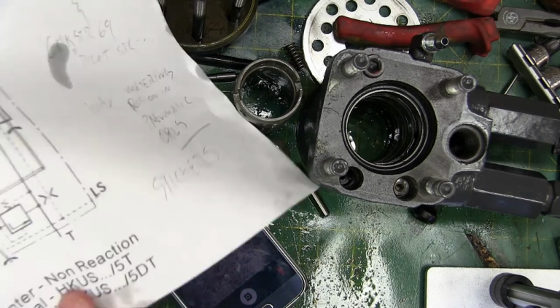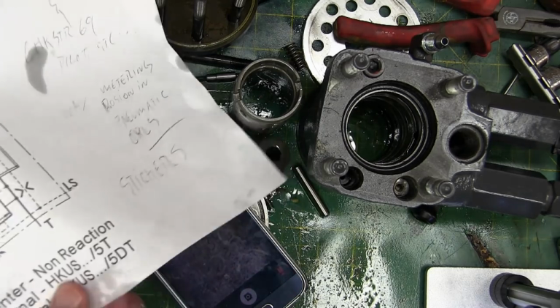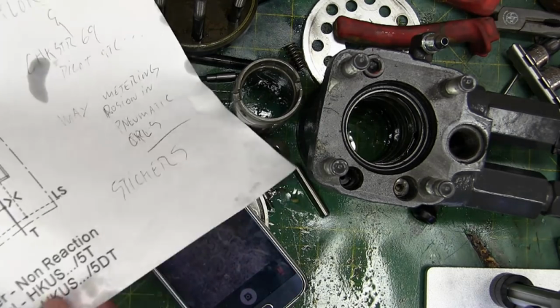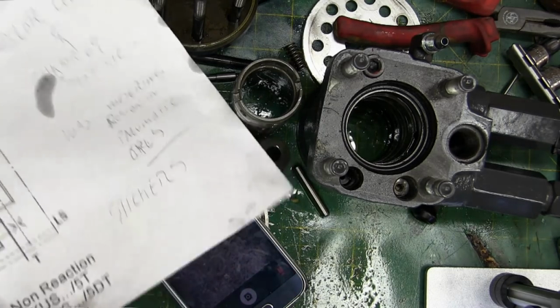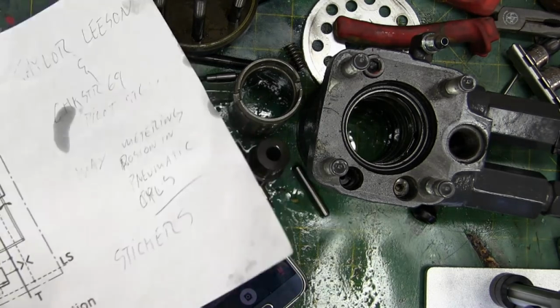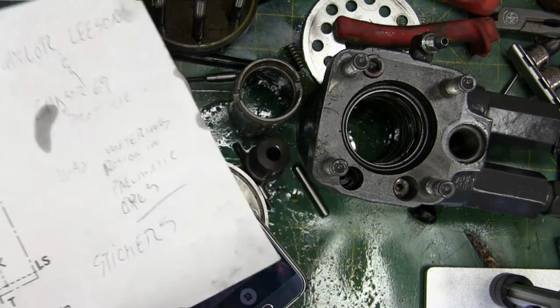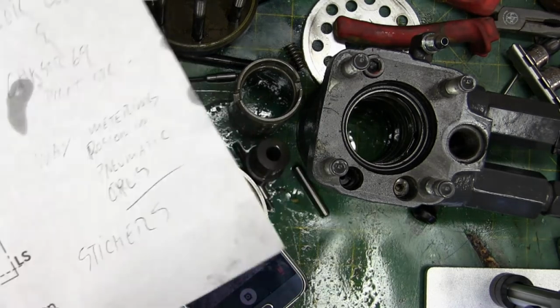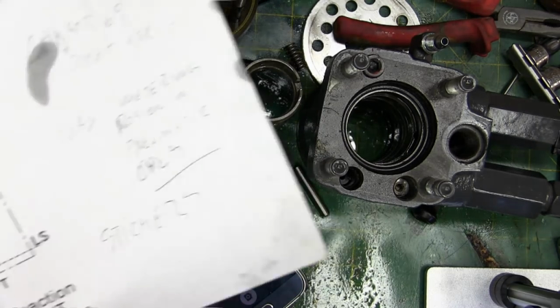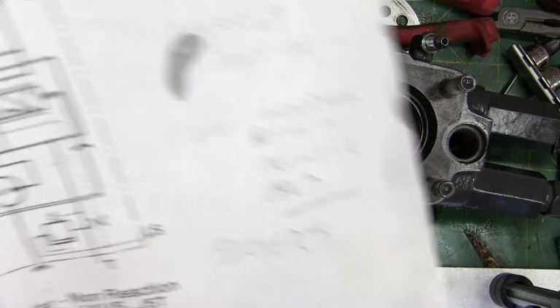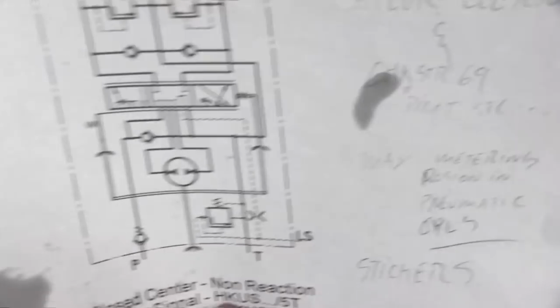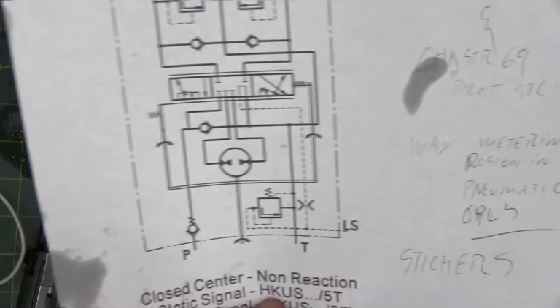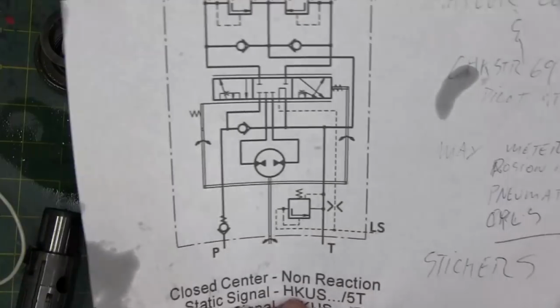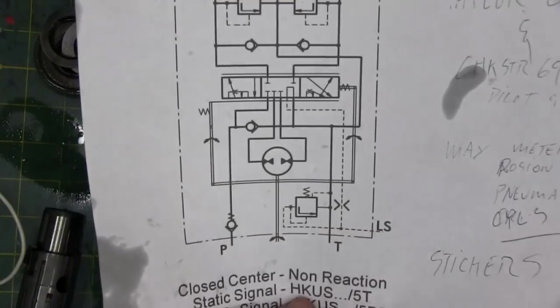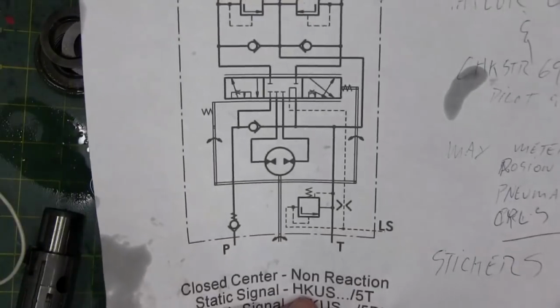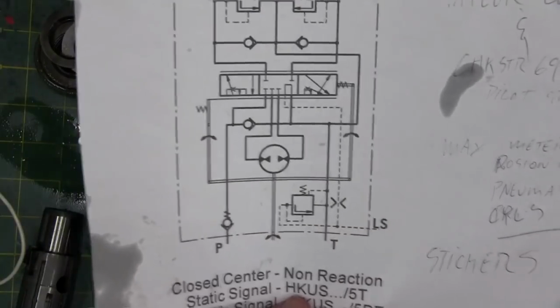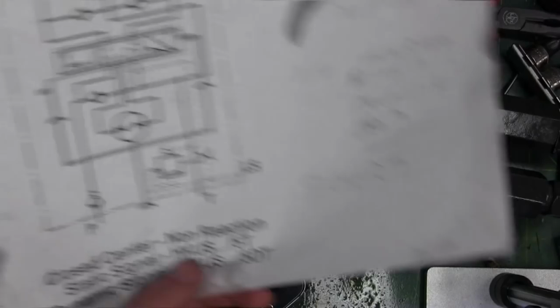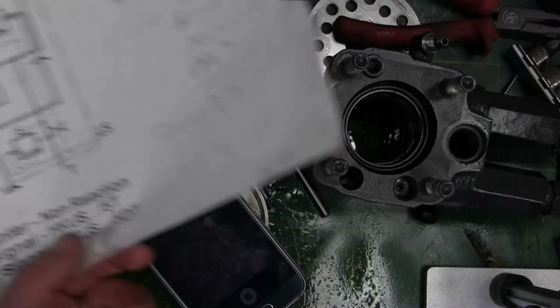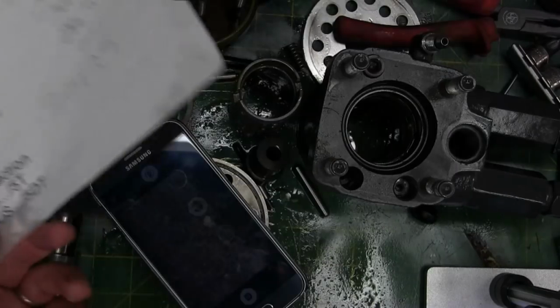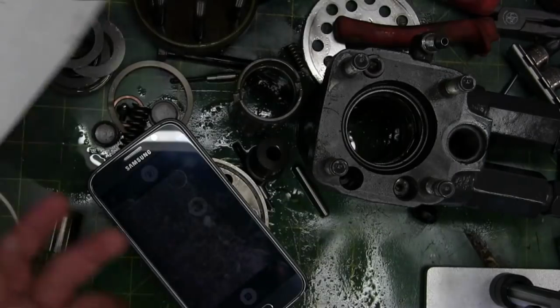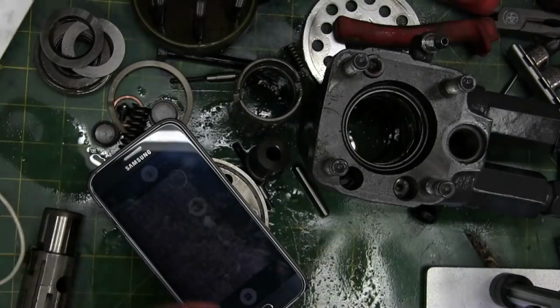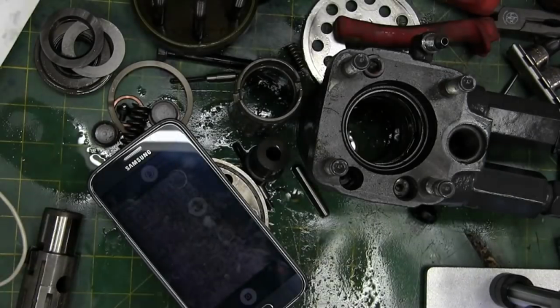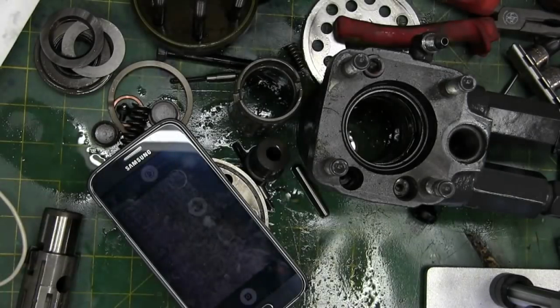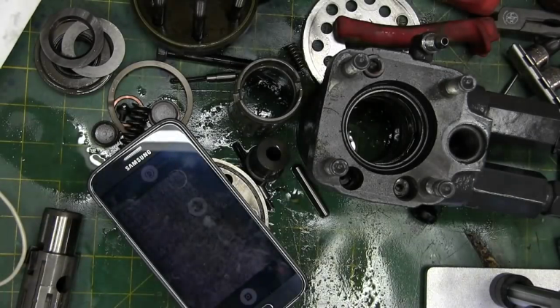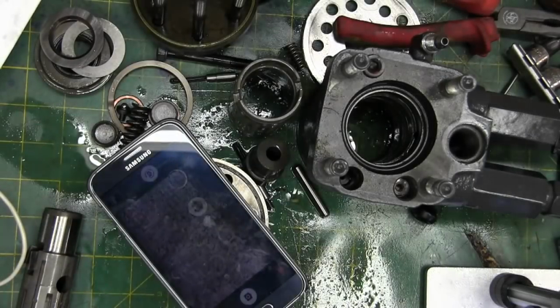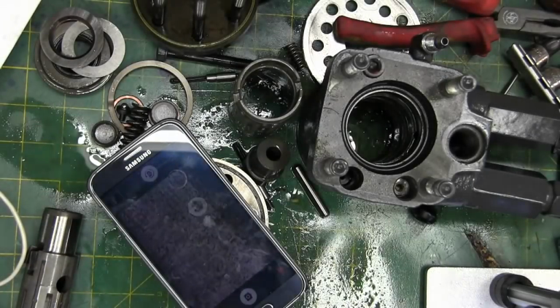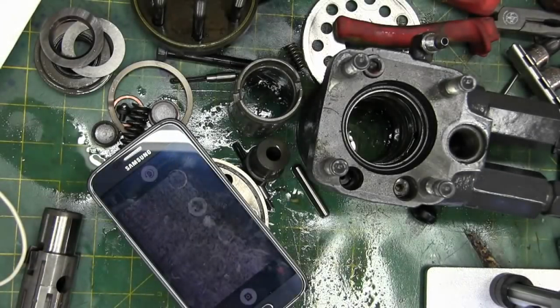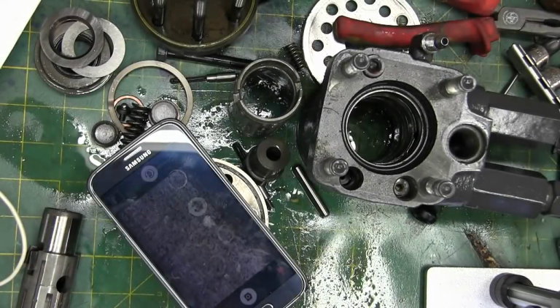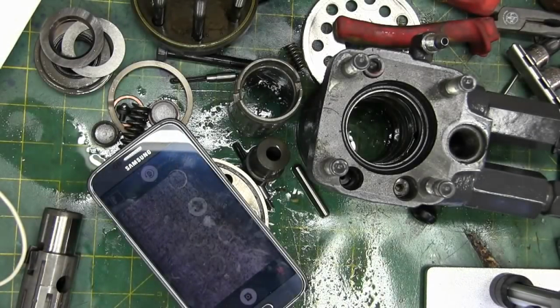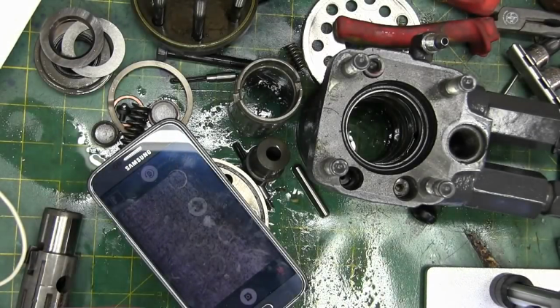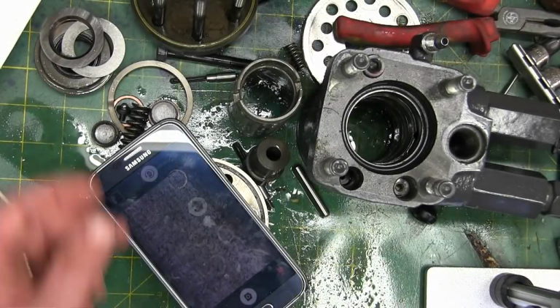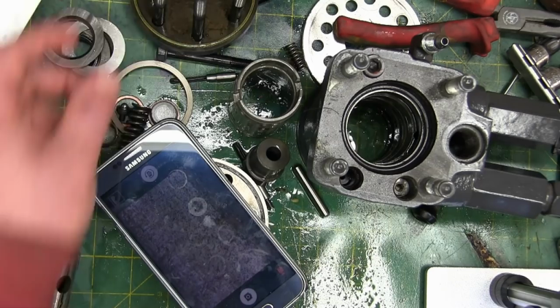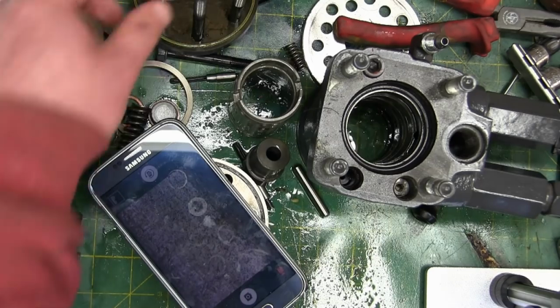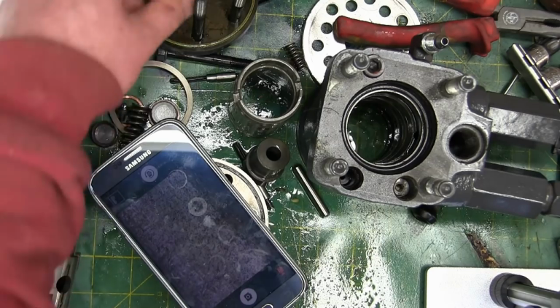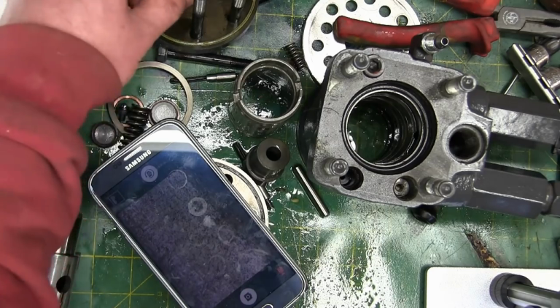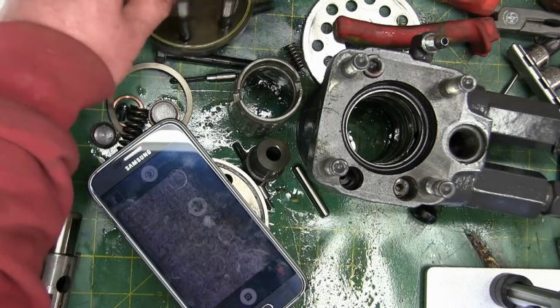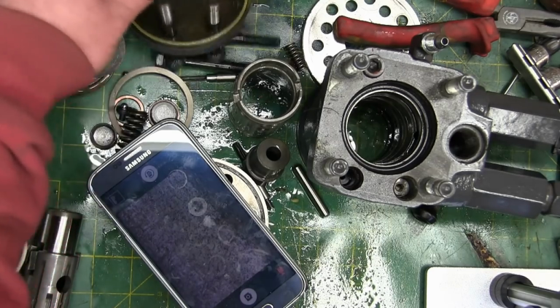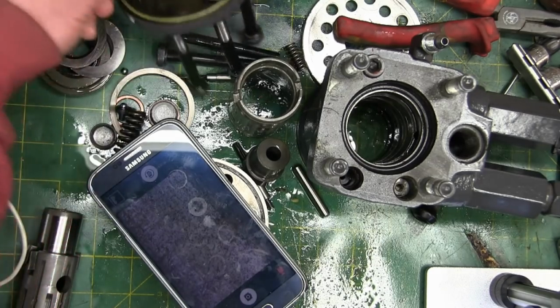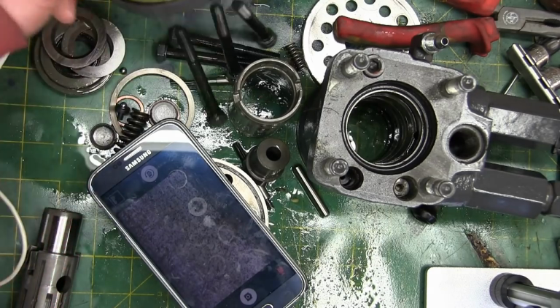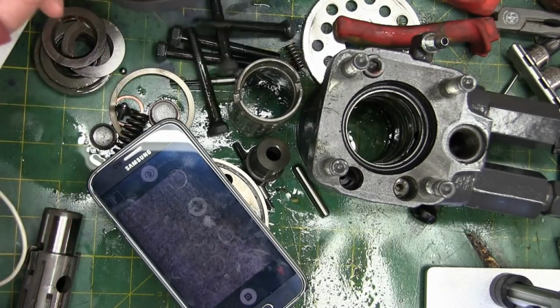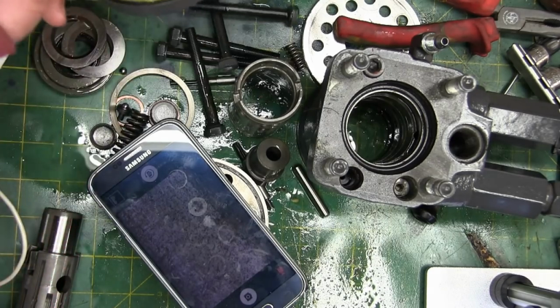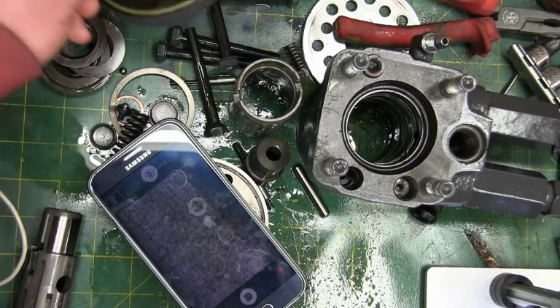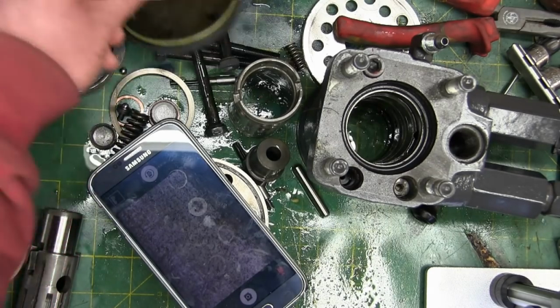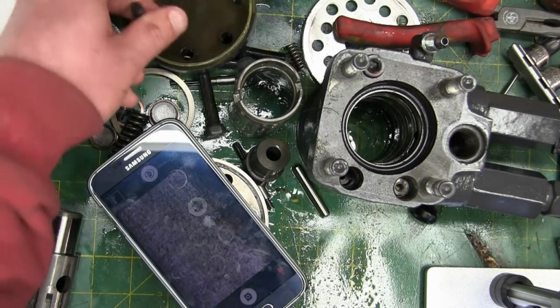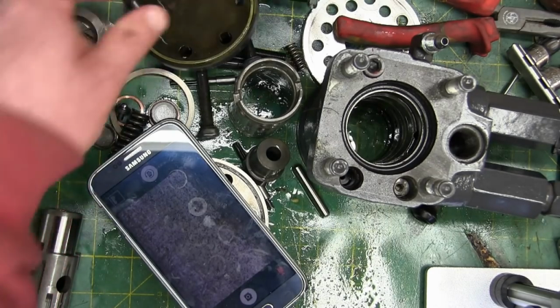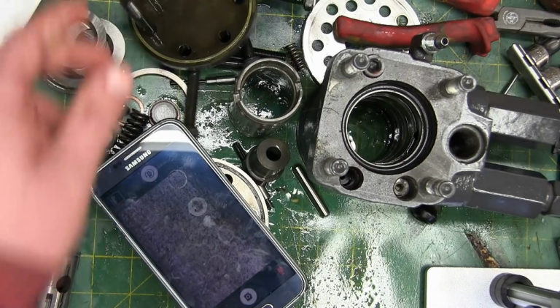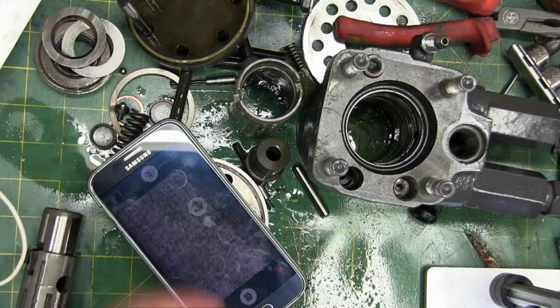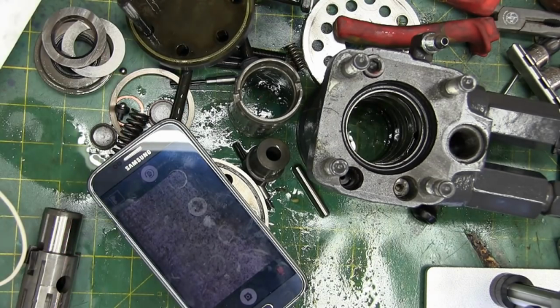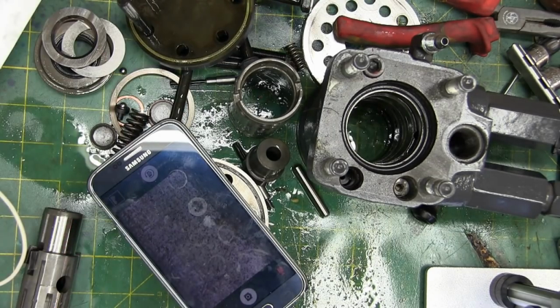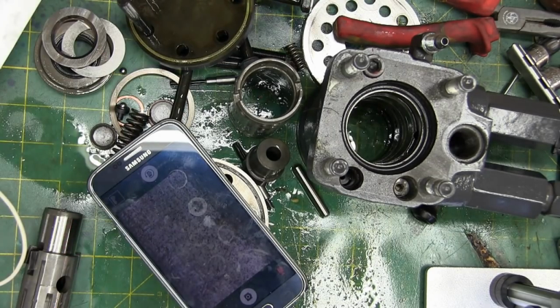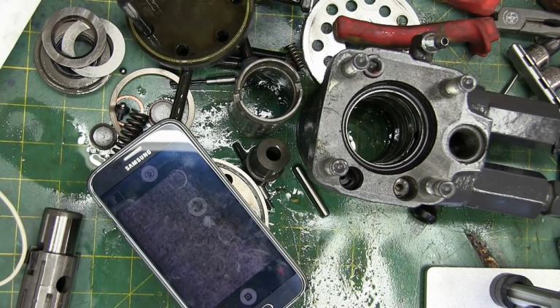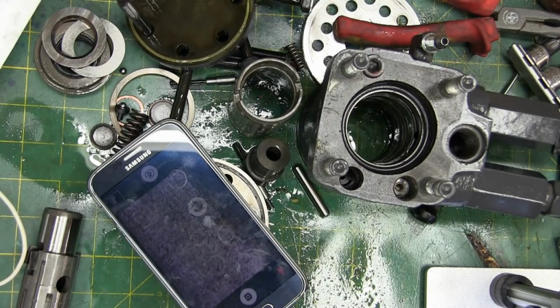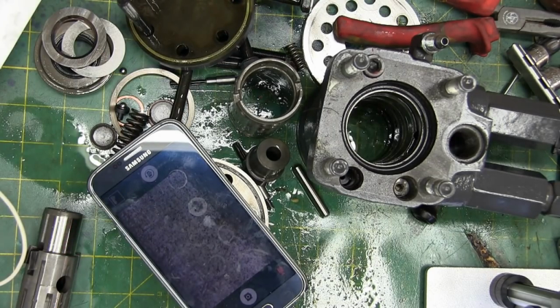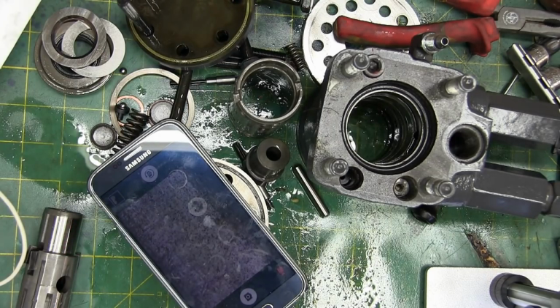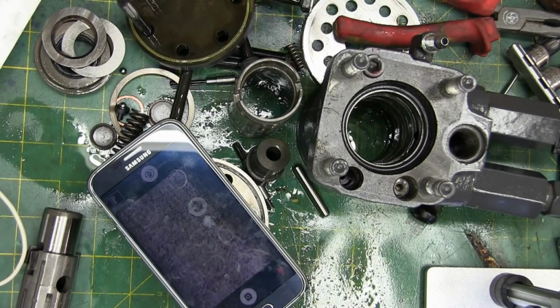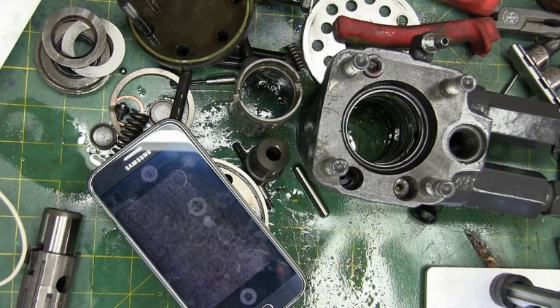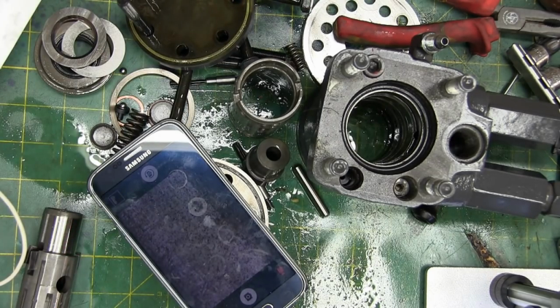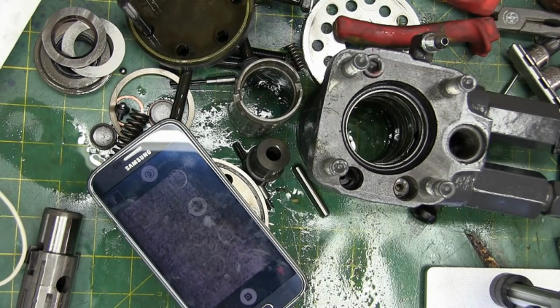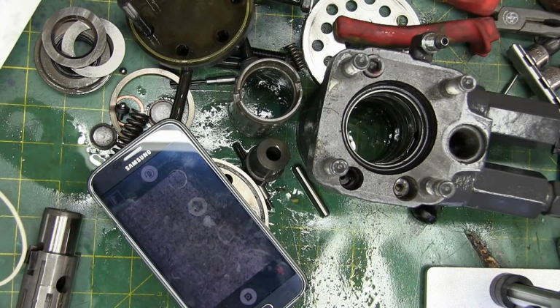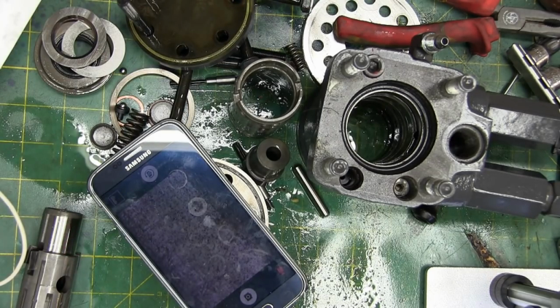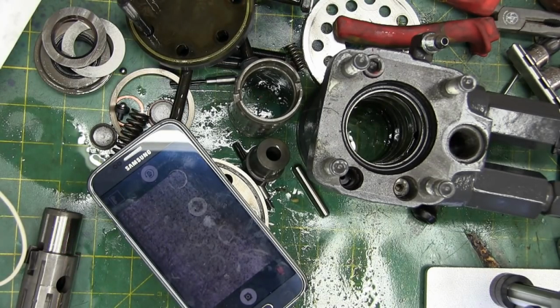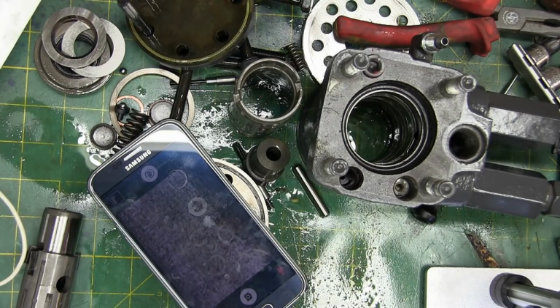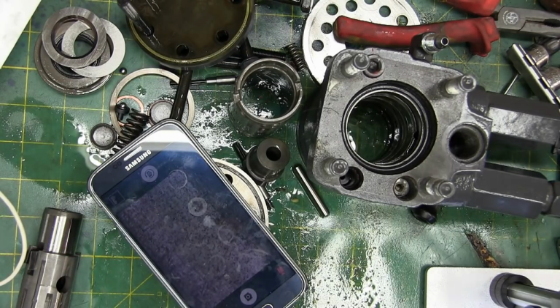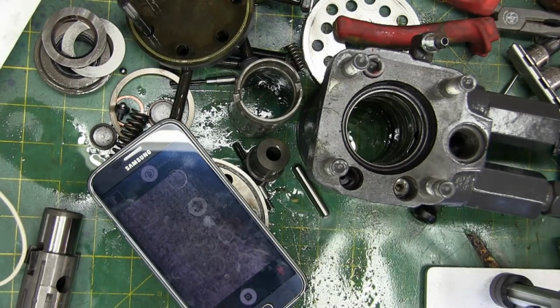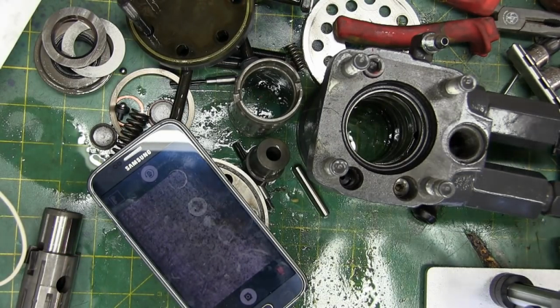Other than that, I think we've beat this dead horse properly. Thanks for watching. Keep your dick in a vice.